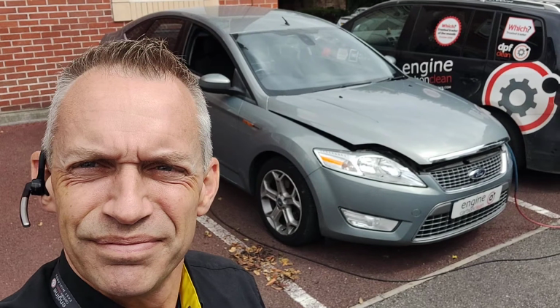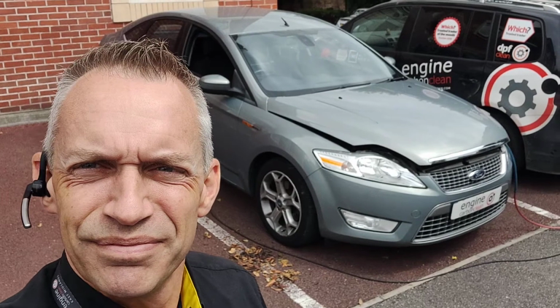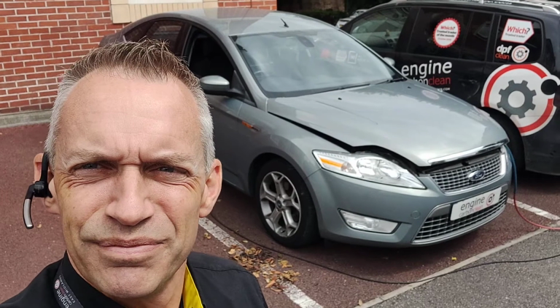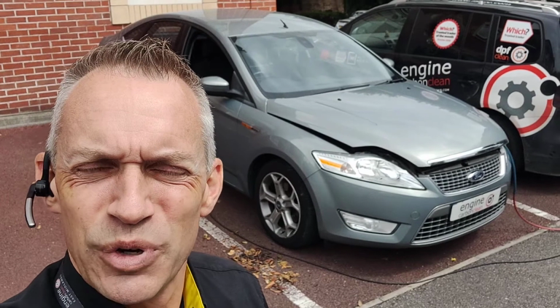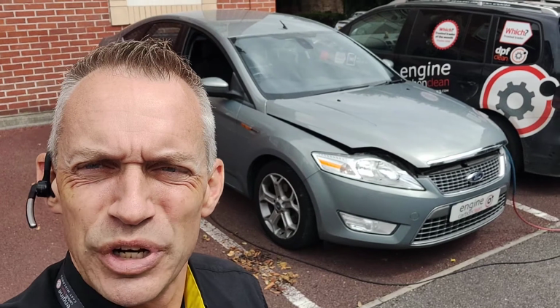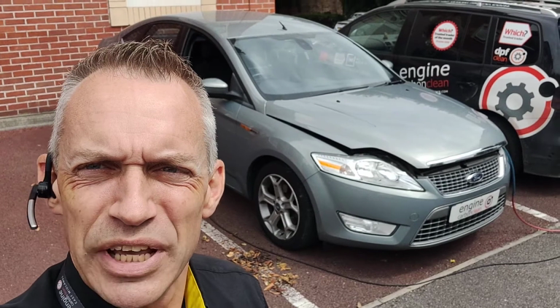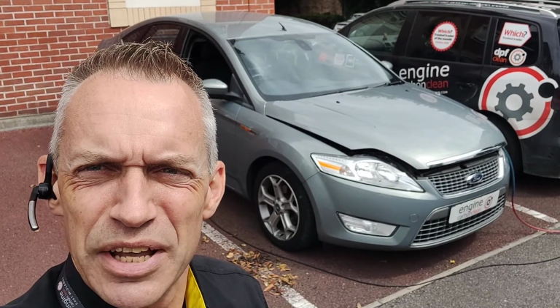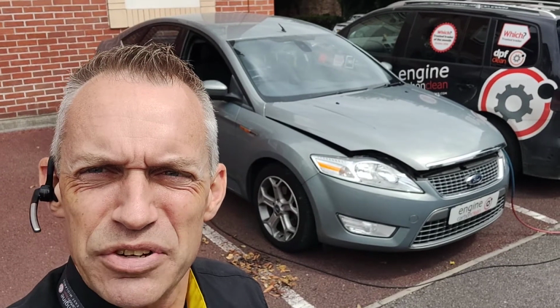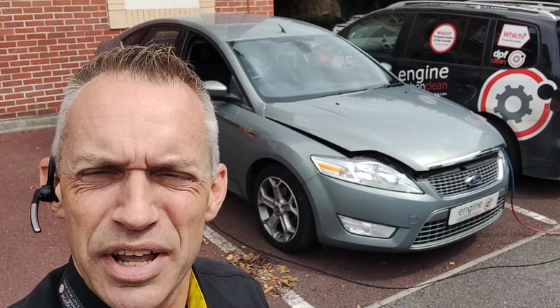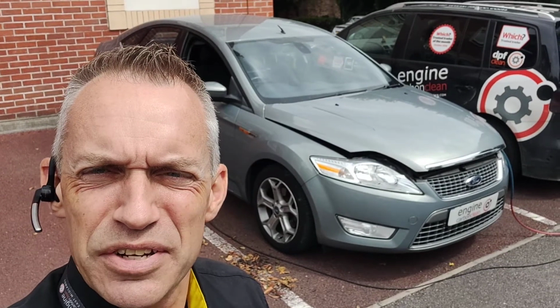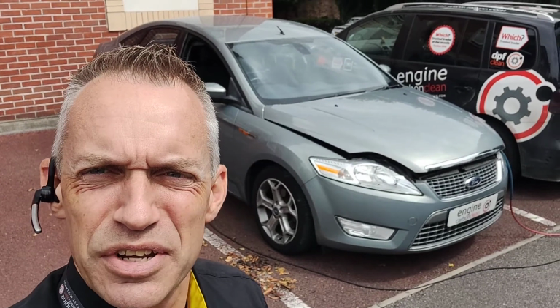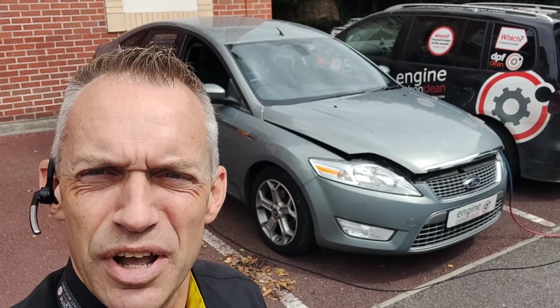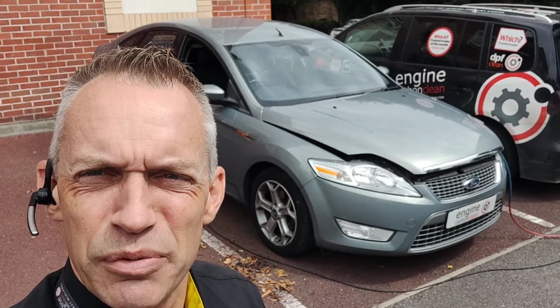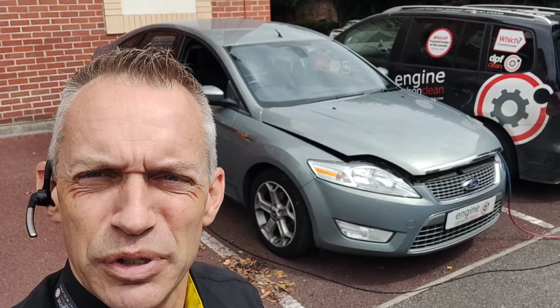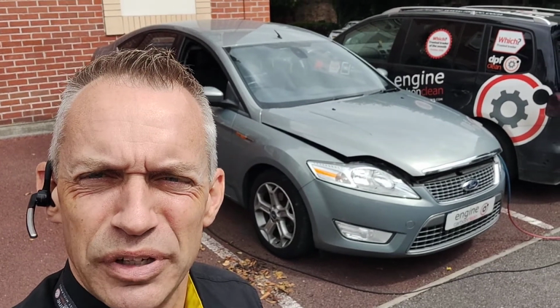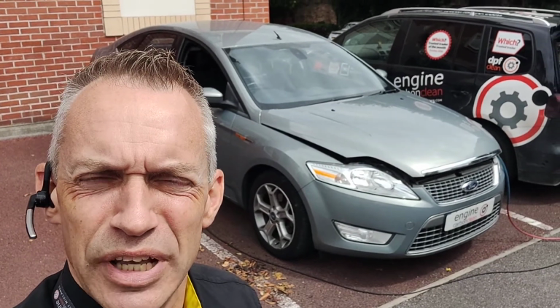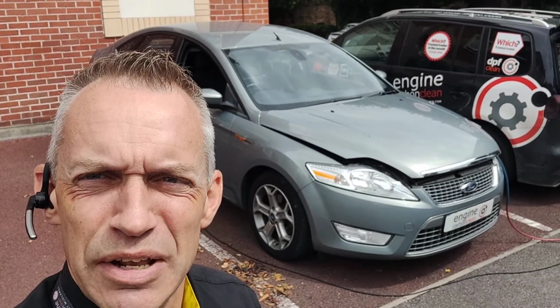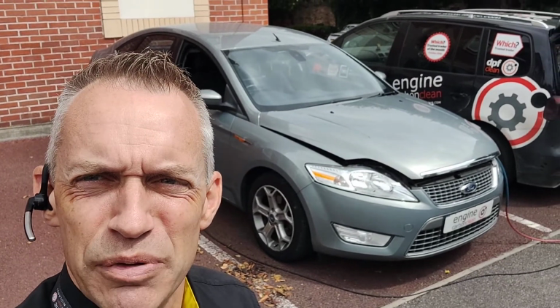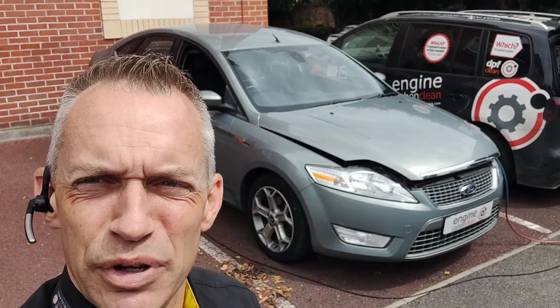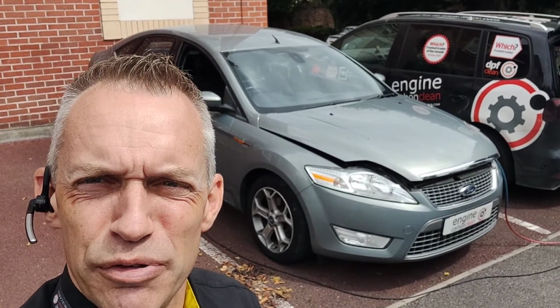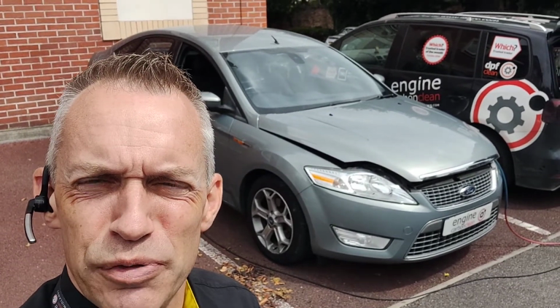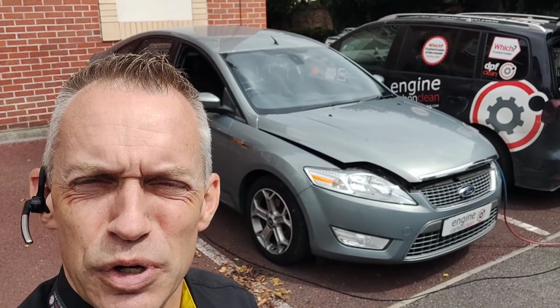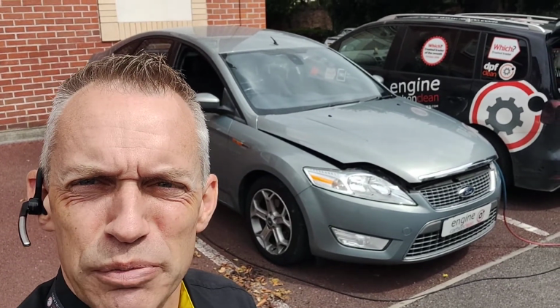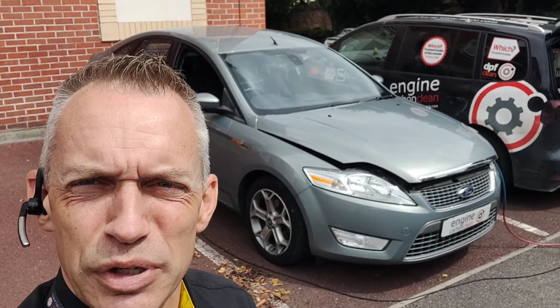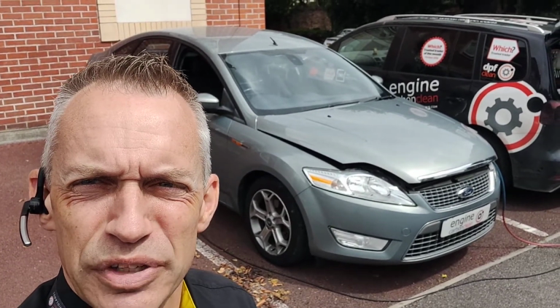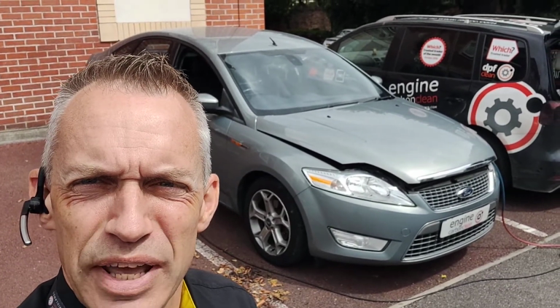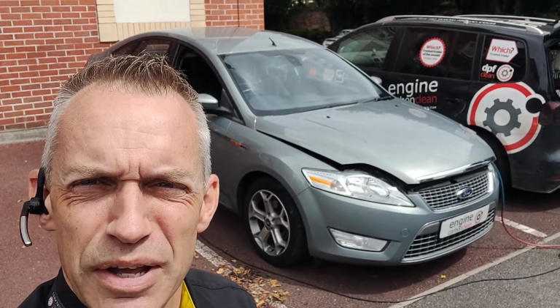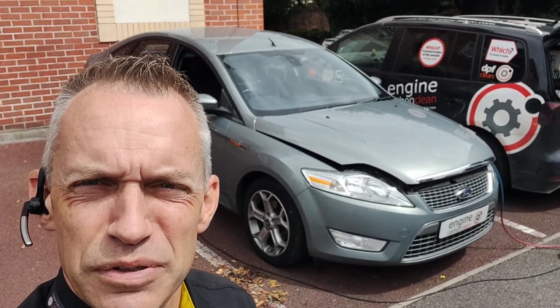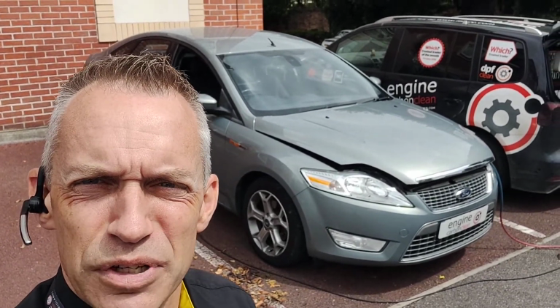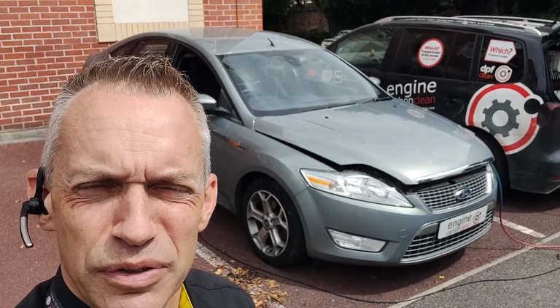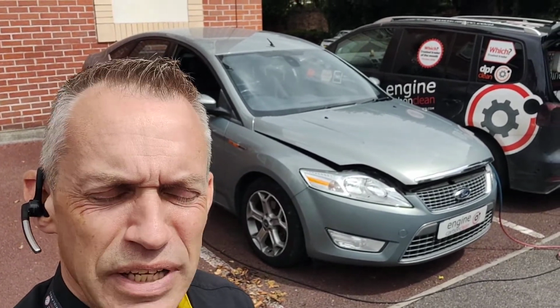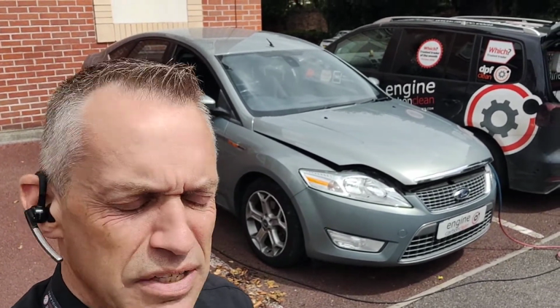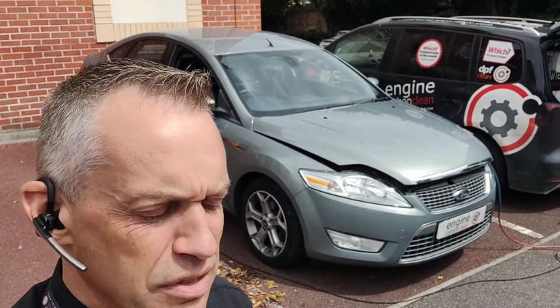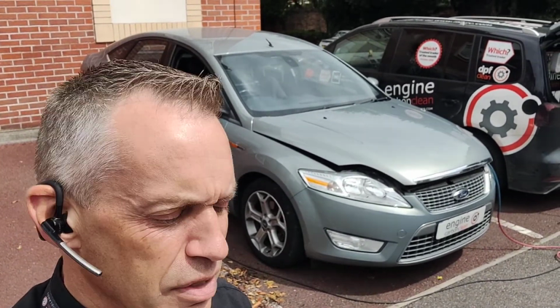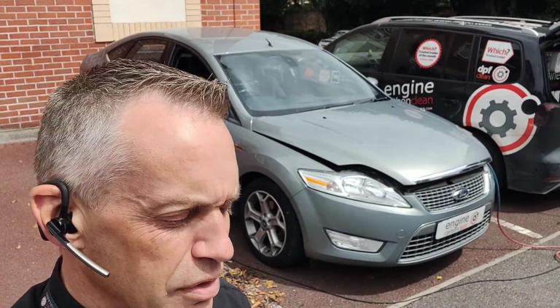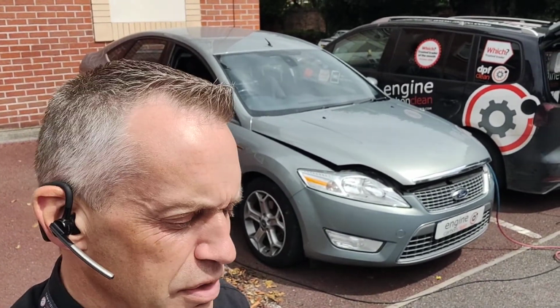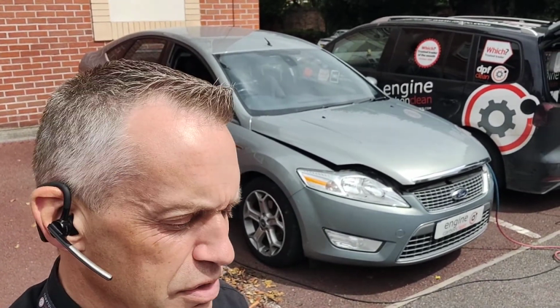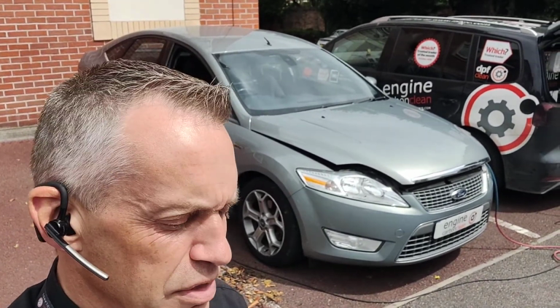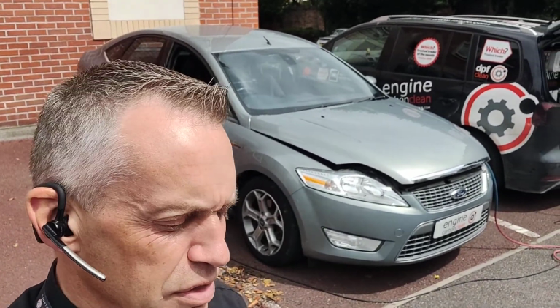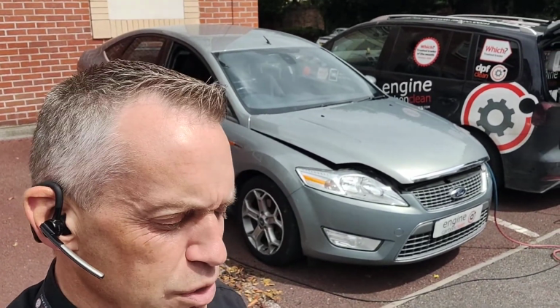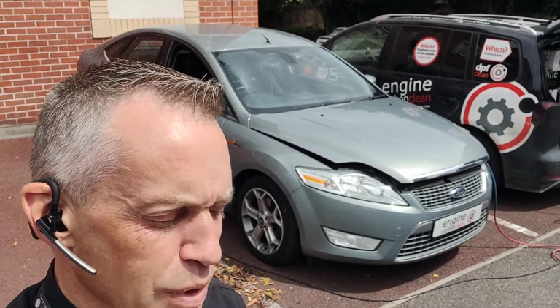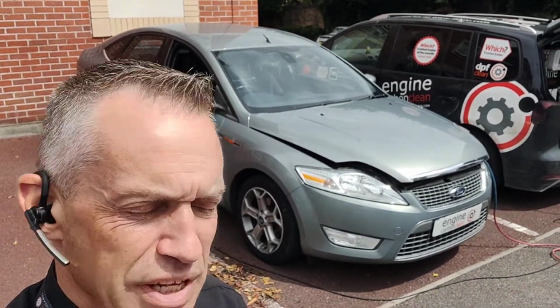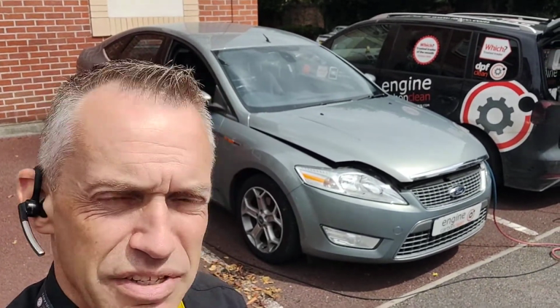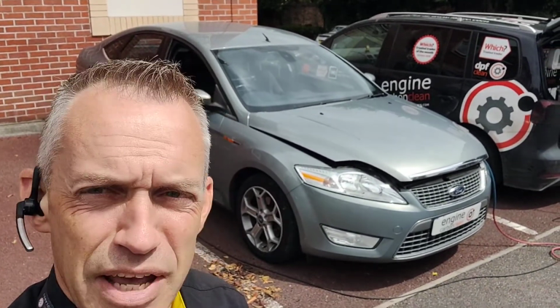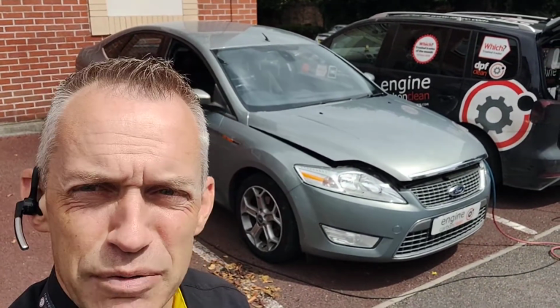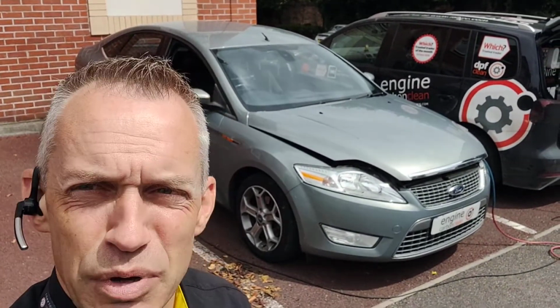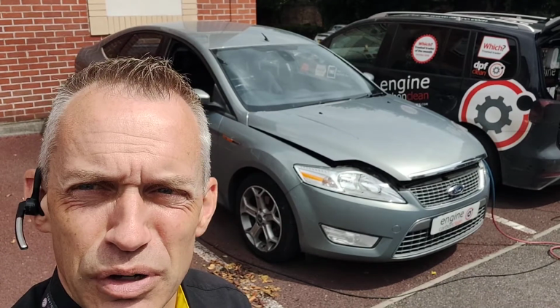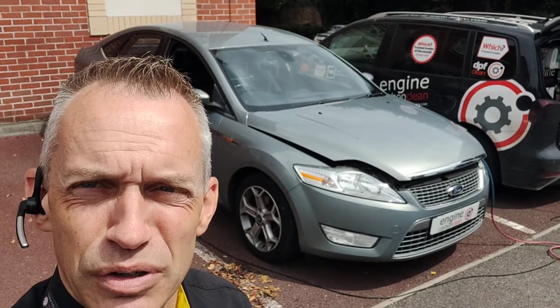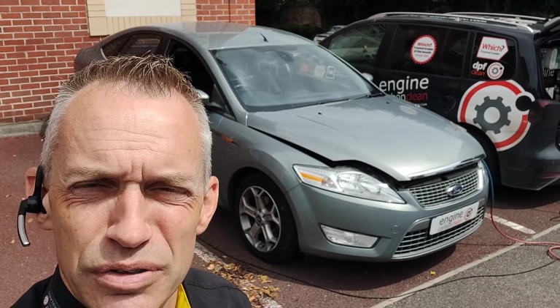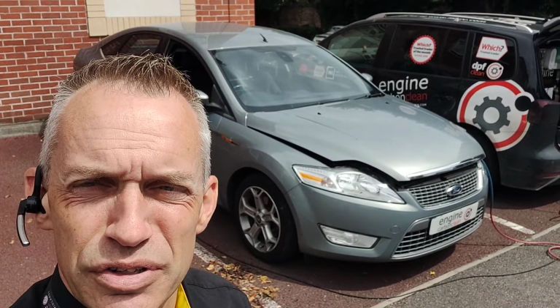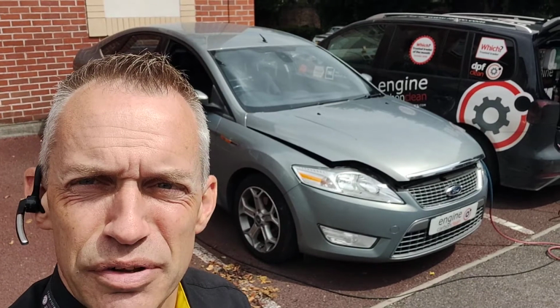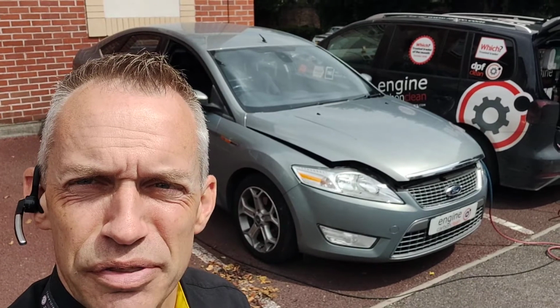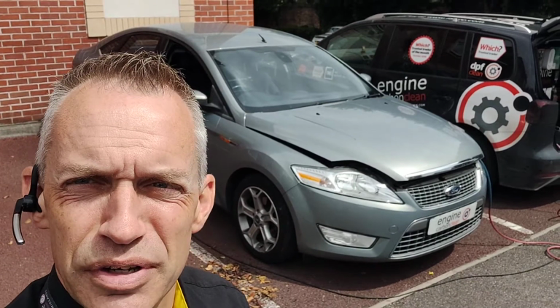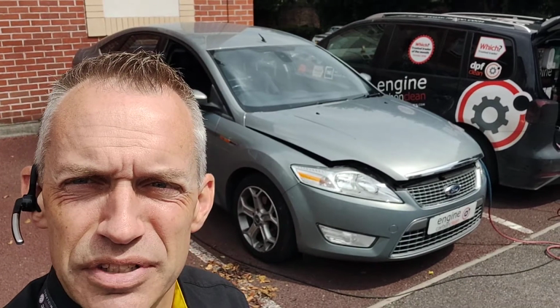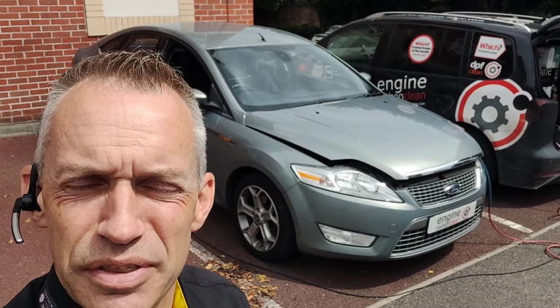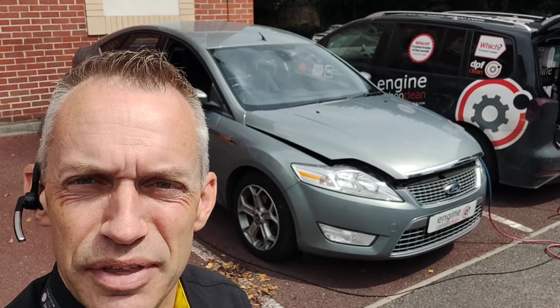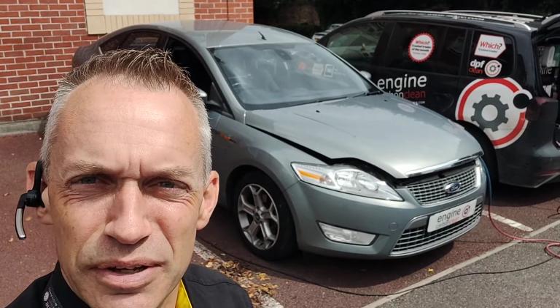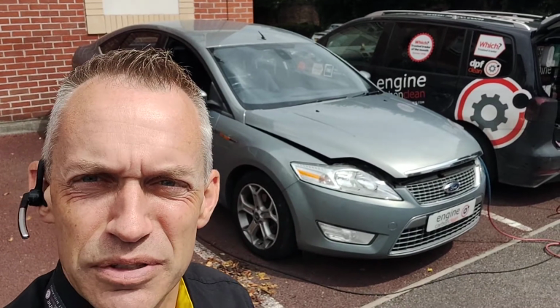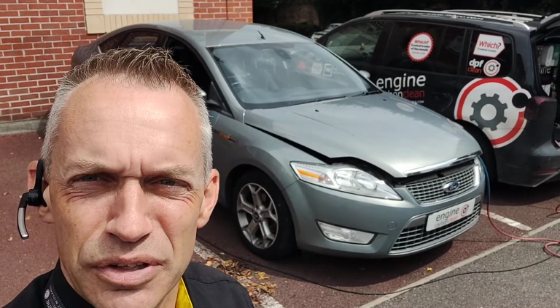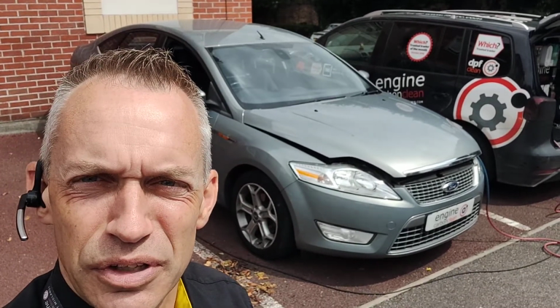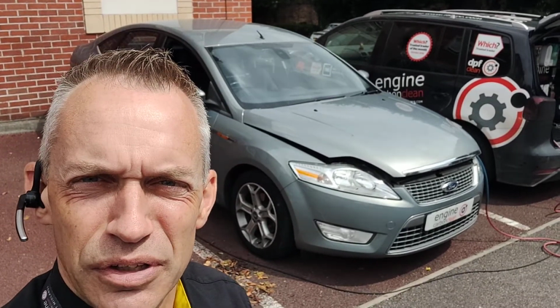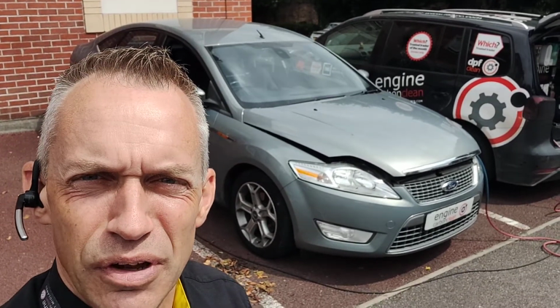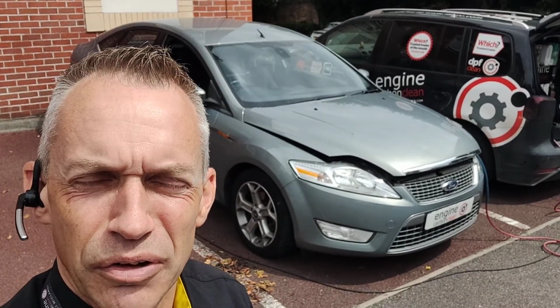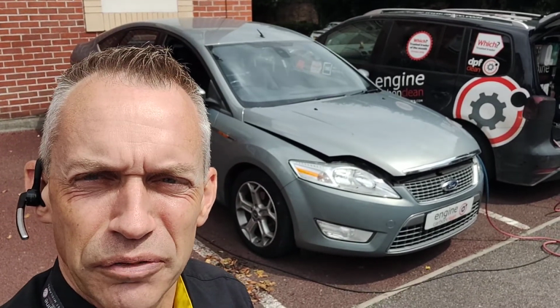Good morning, Engine Carbon Clean. We've got a Ford Mondeo 2 litre. This is a 2010 model, 130,000 on the clock.